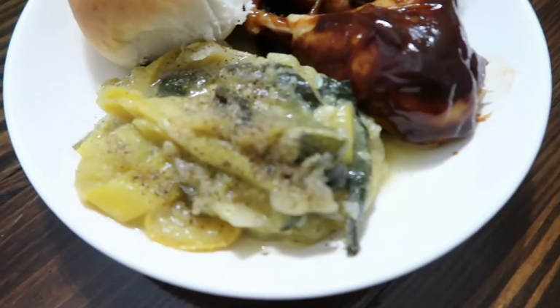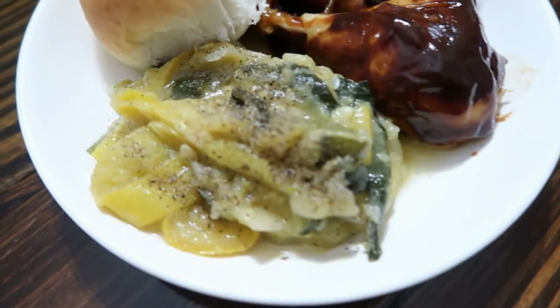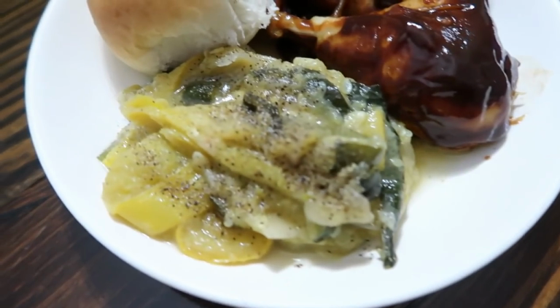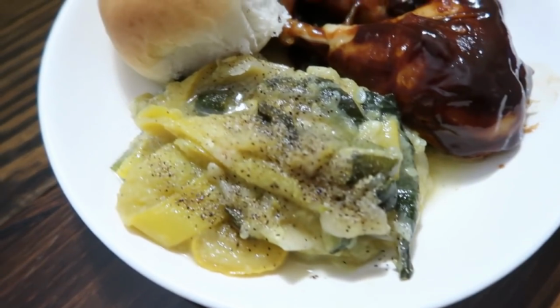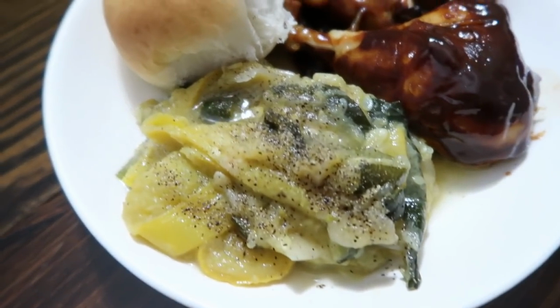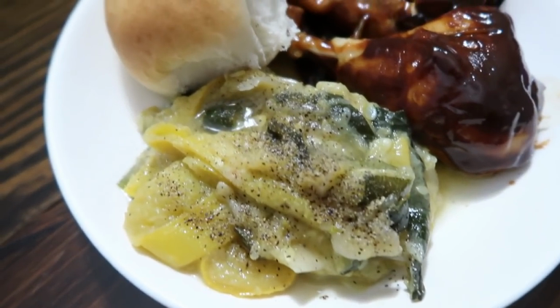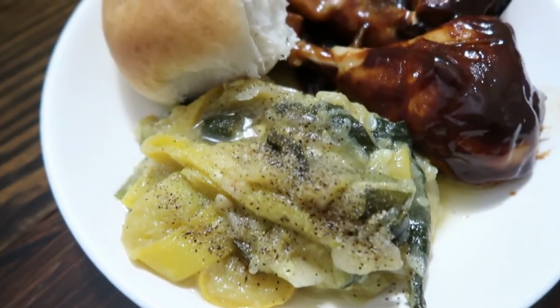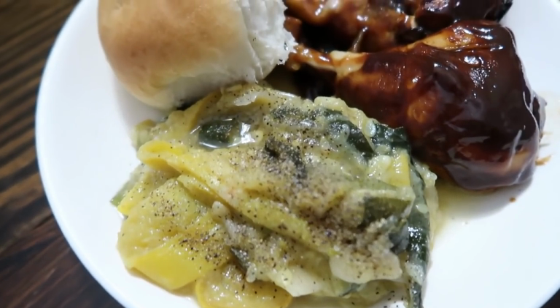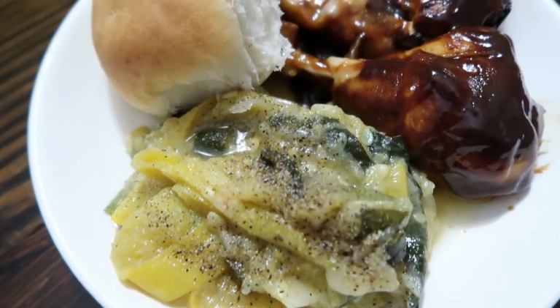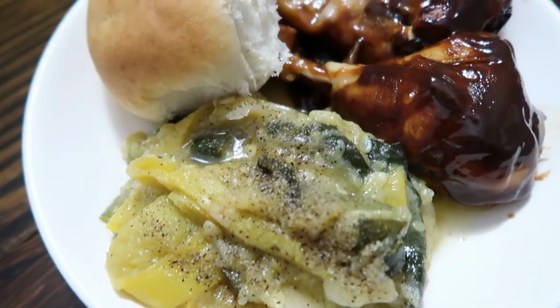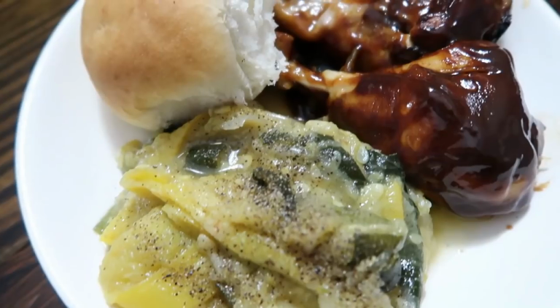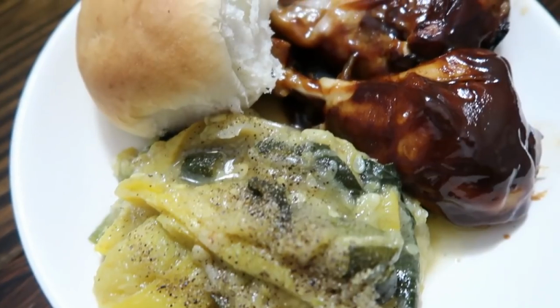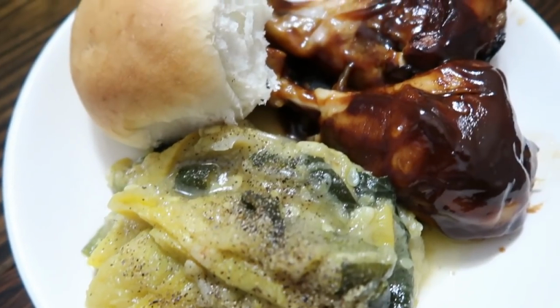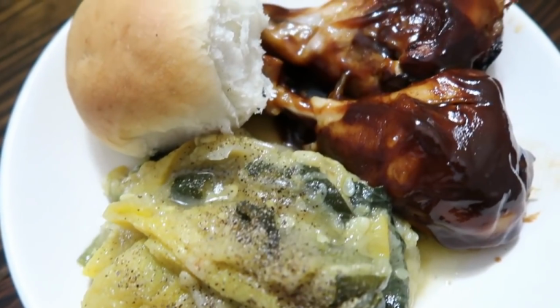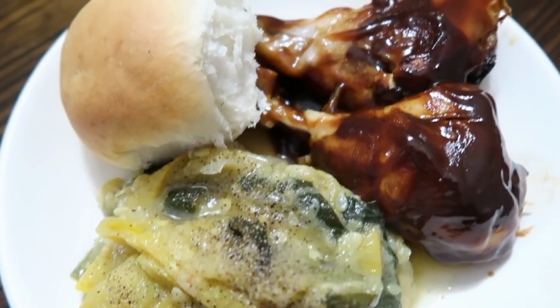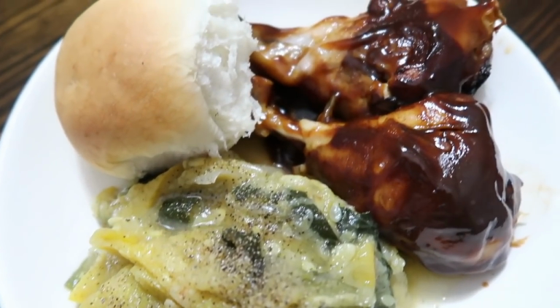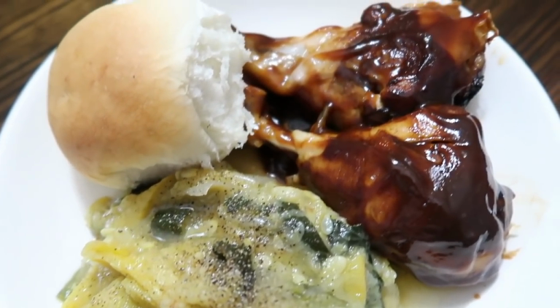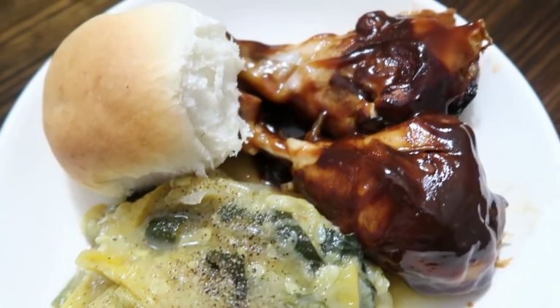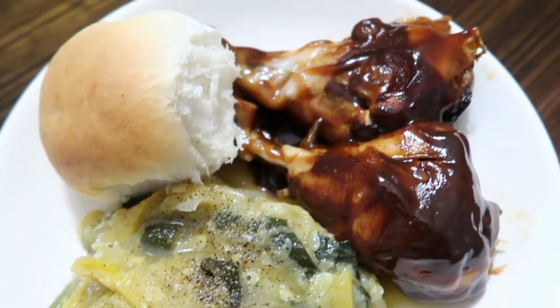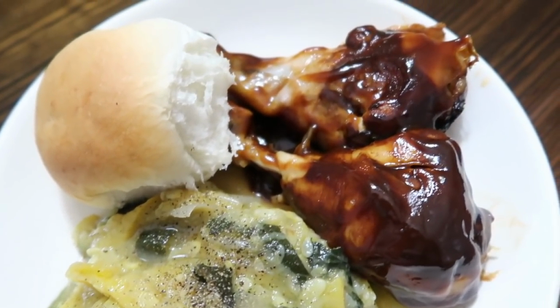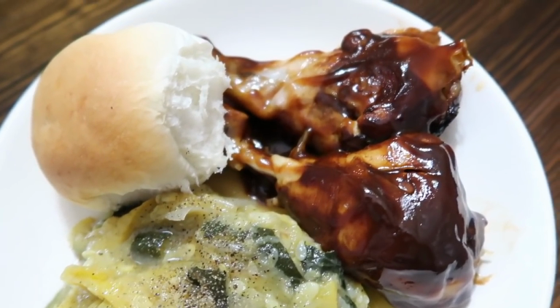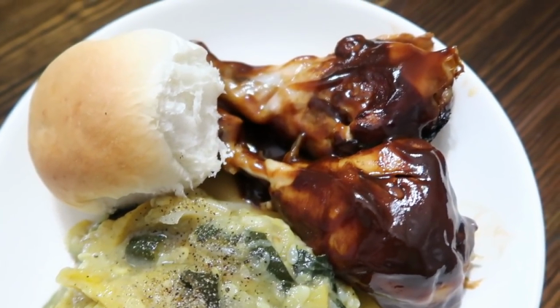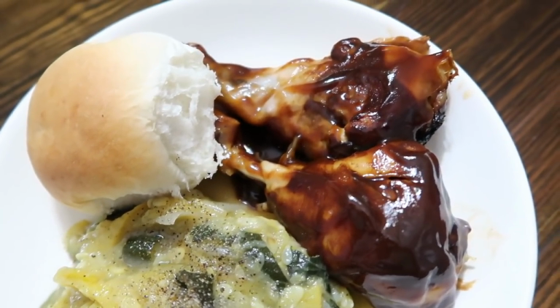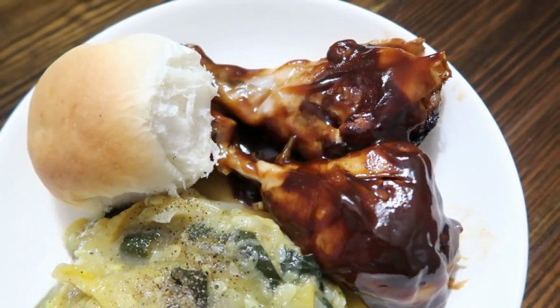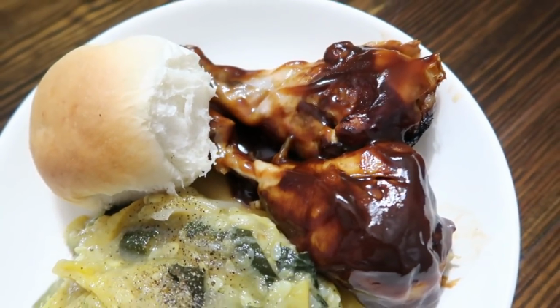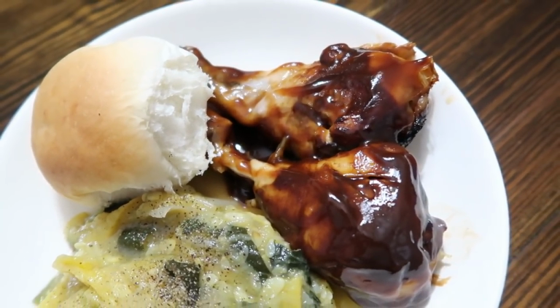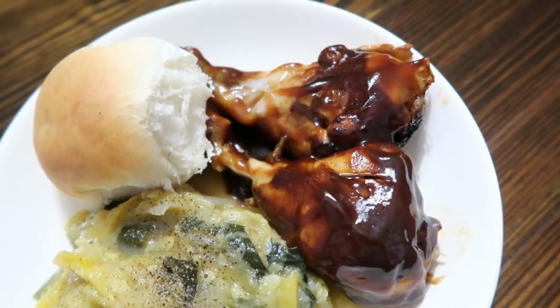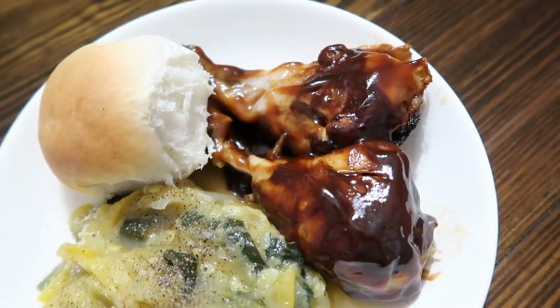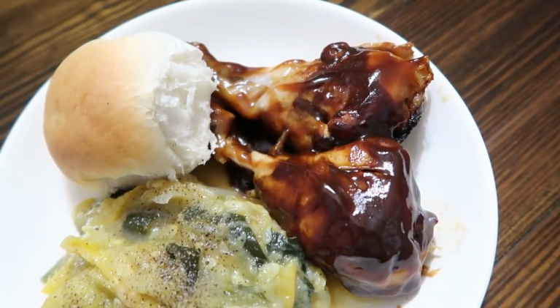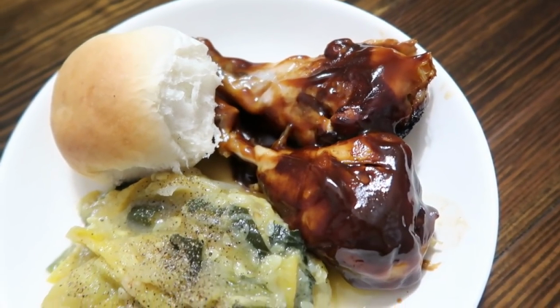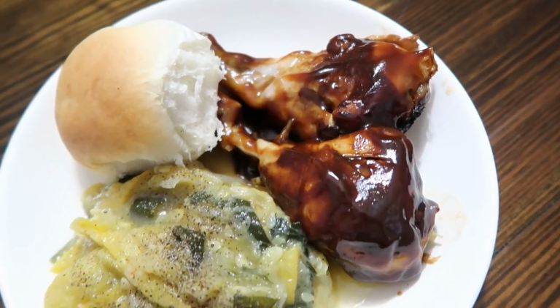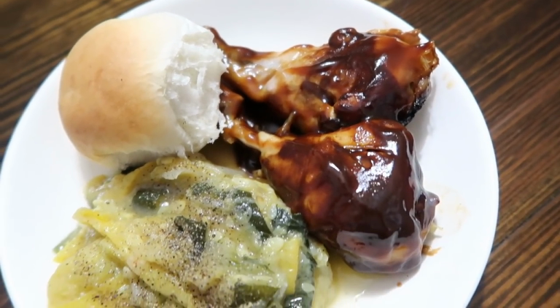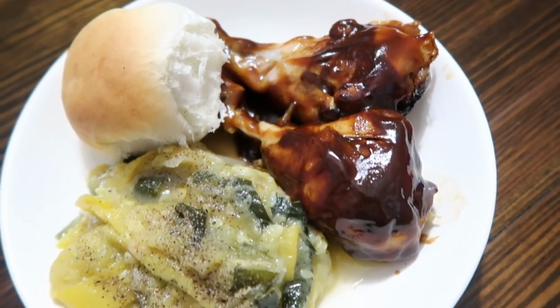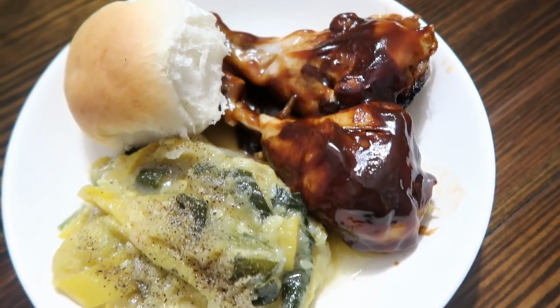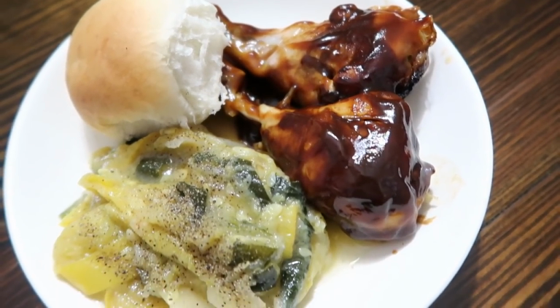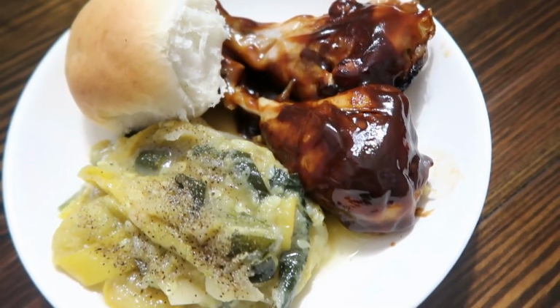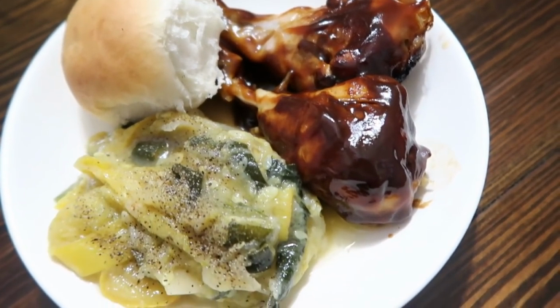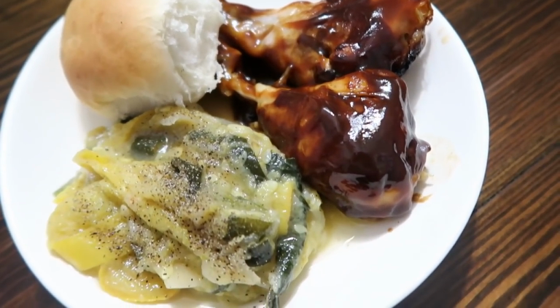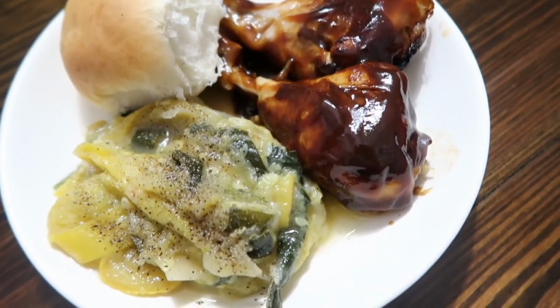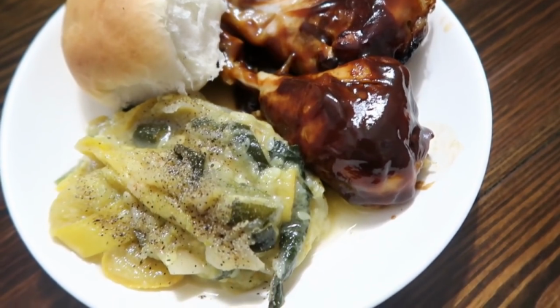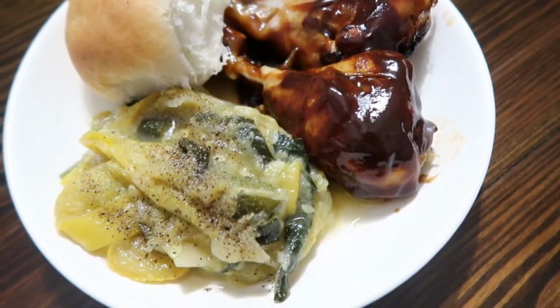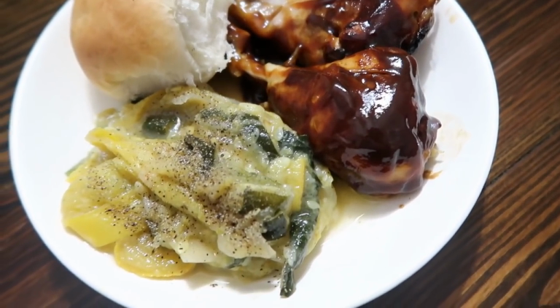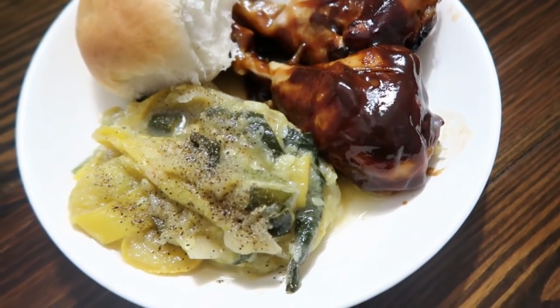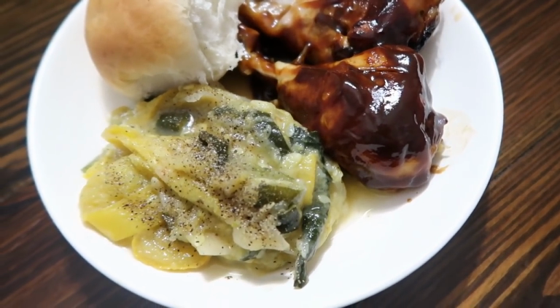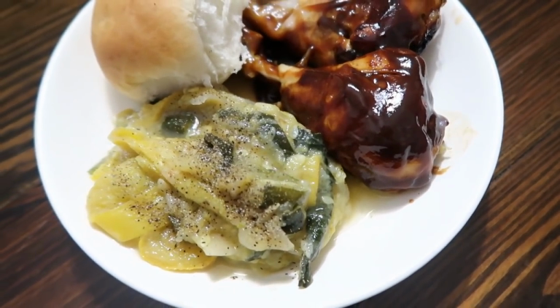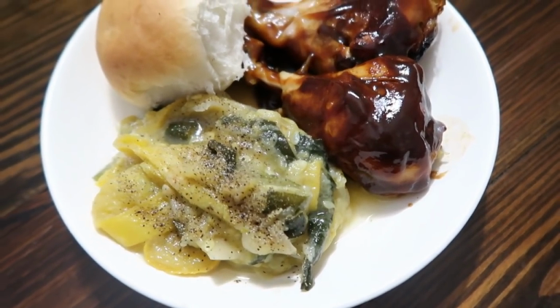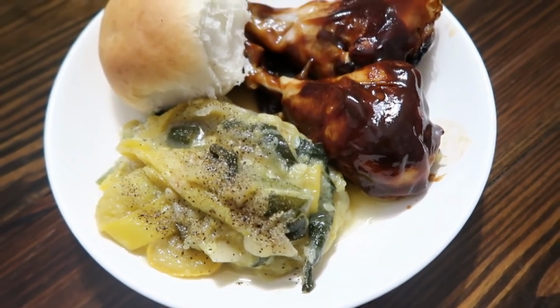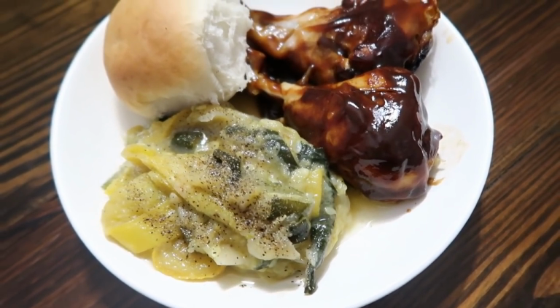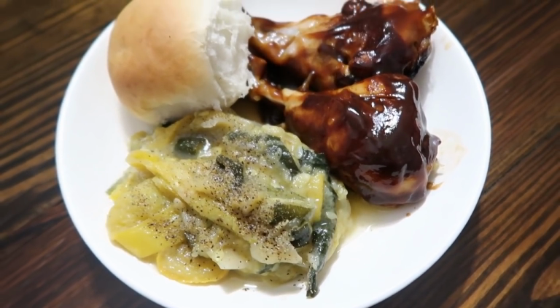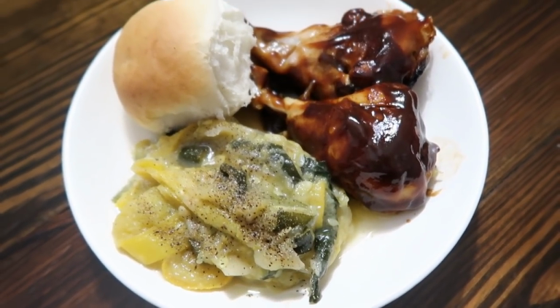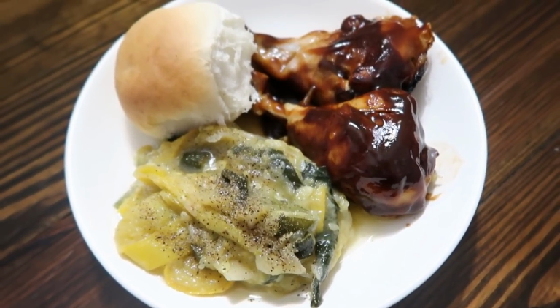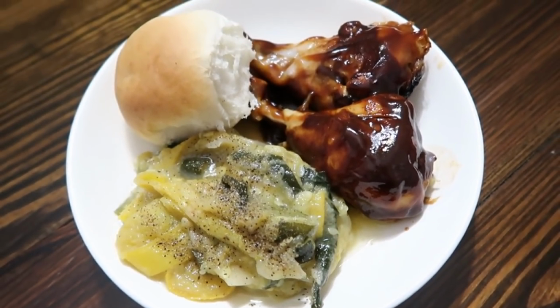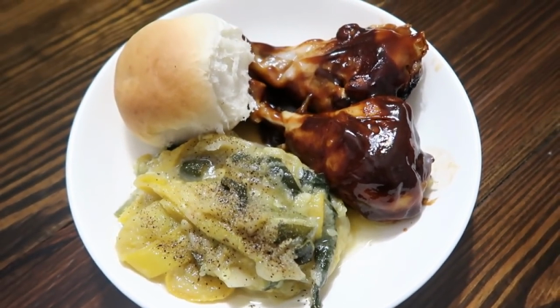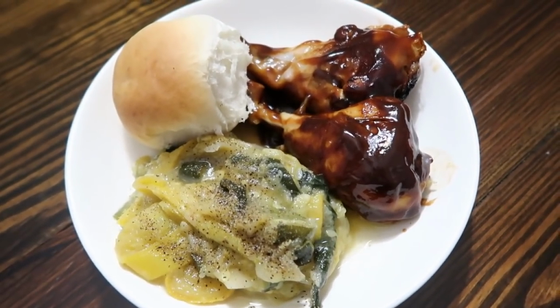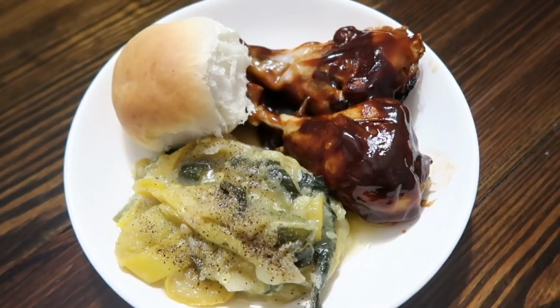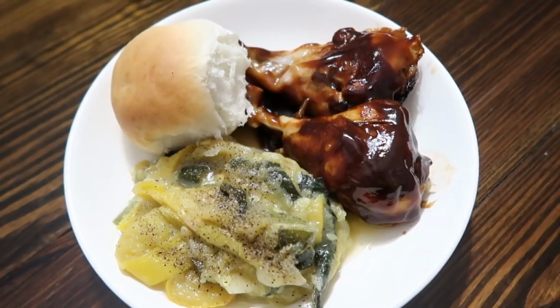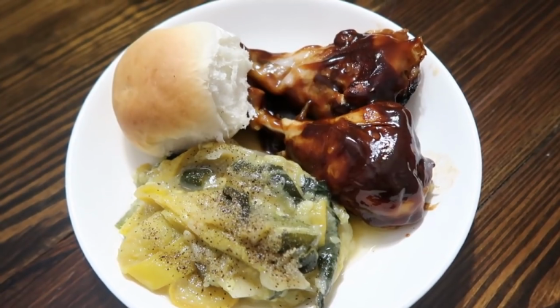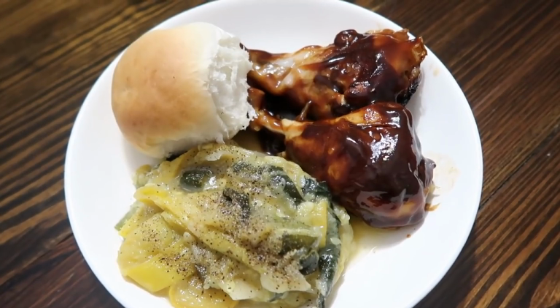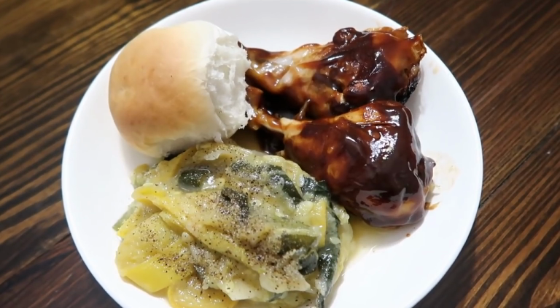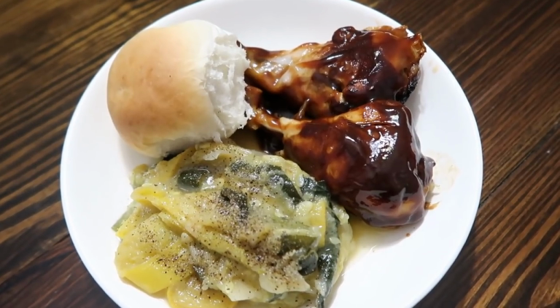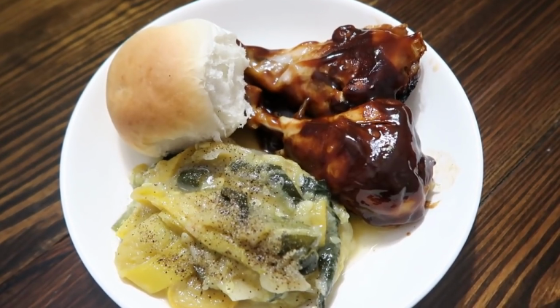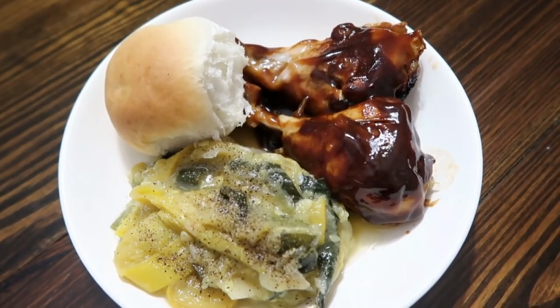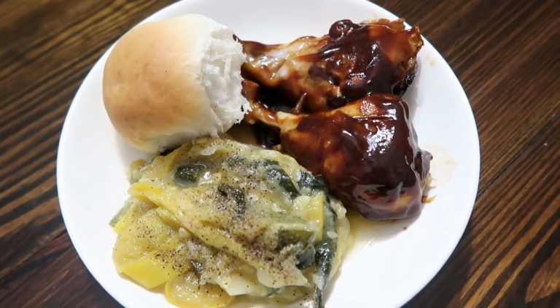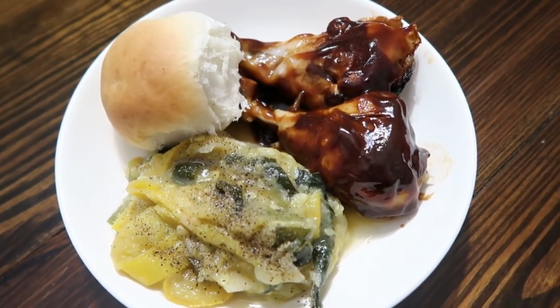How you serve this up is completely up to you. We just had it with some stewed squash and onion and also a roll.